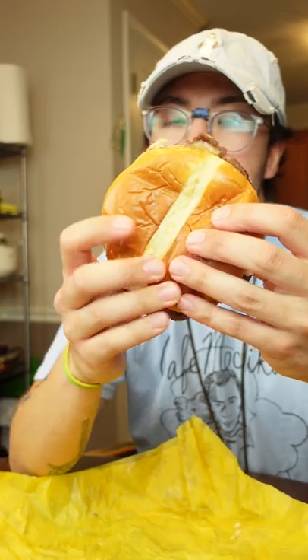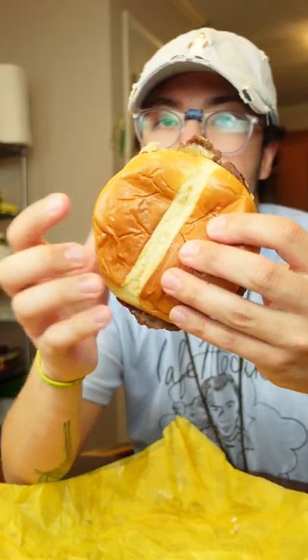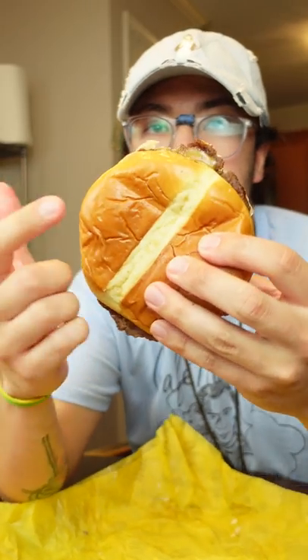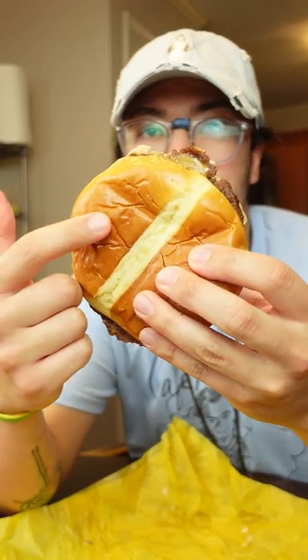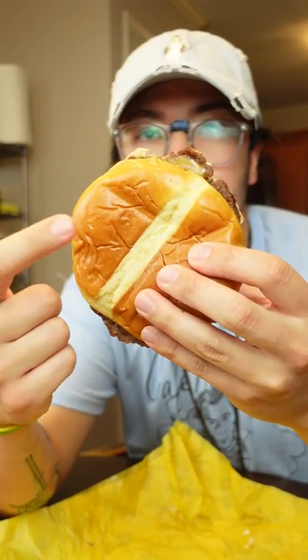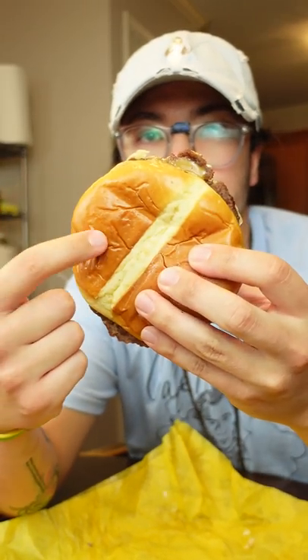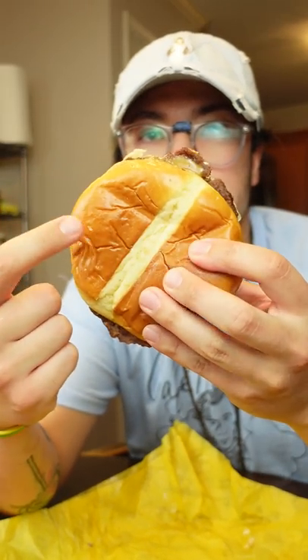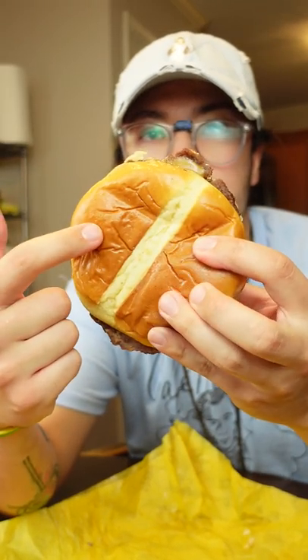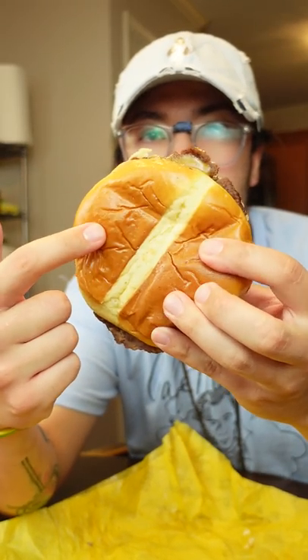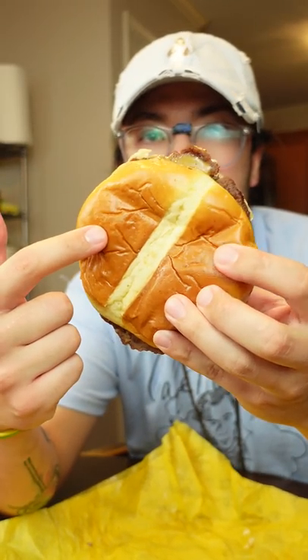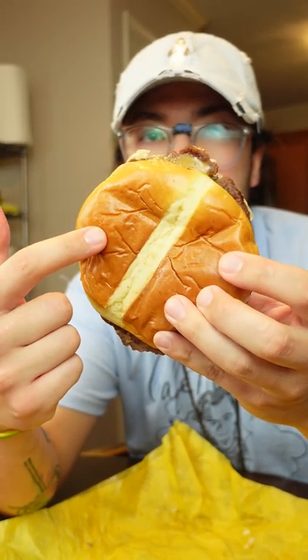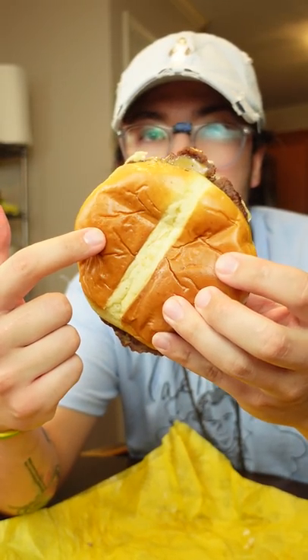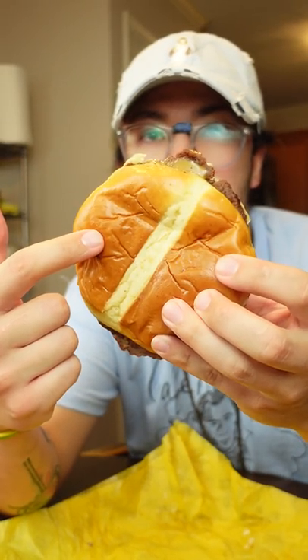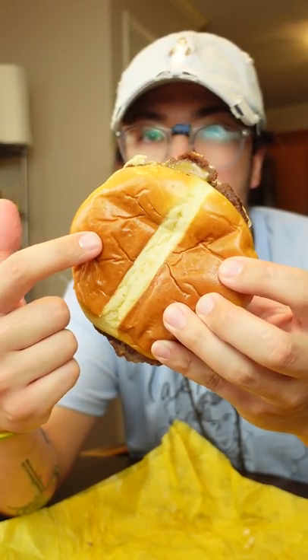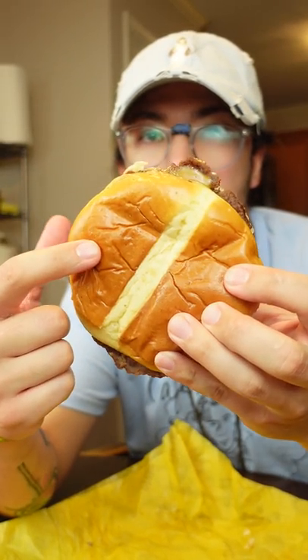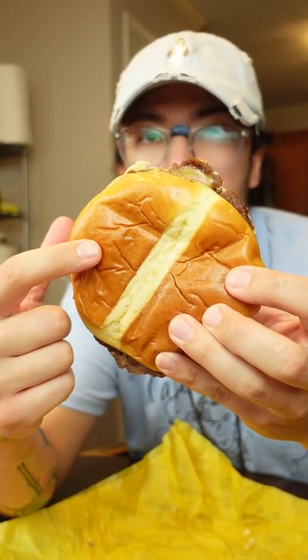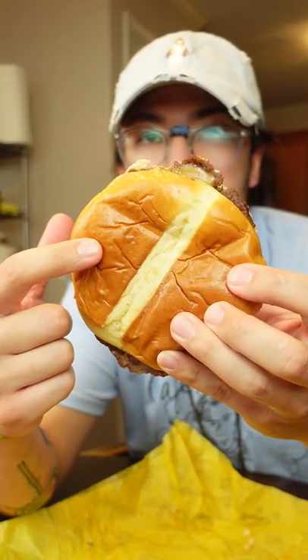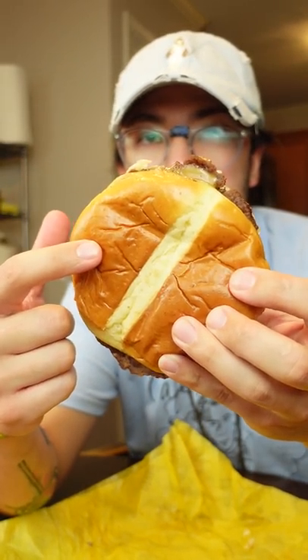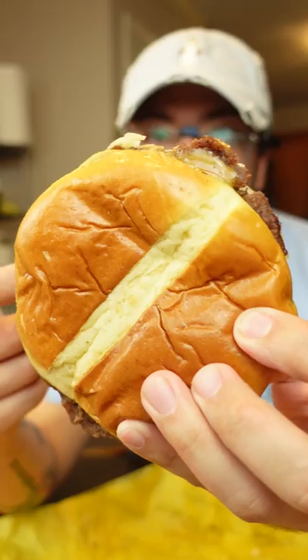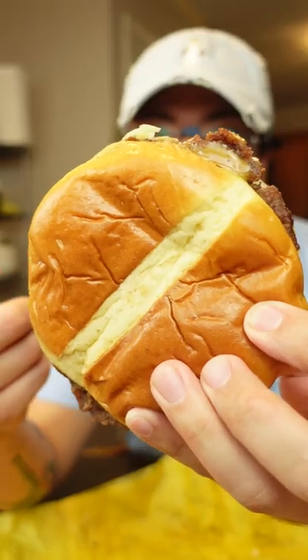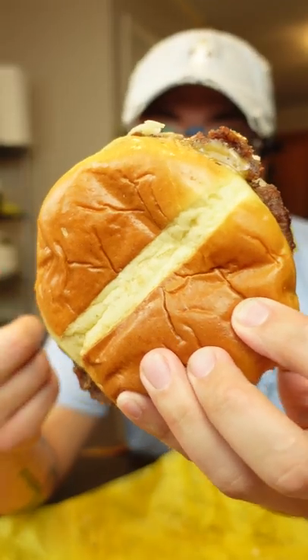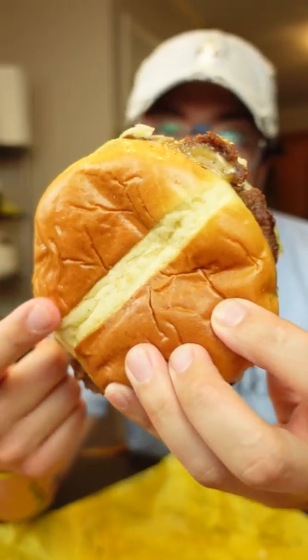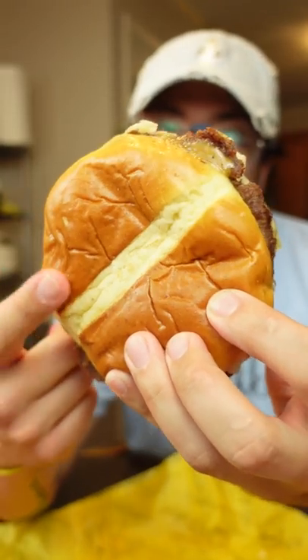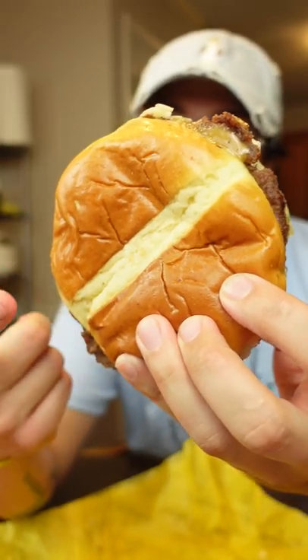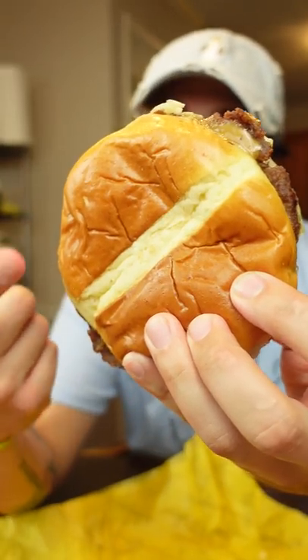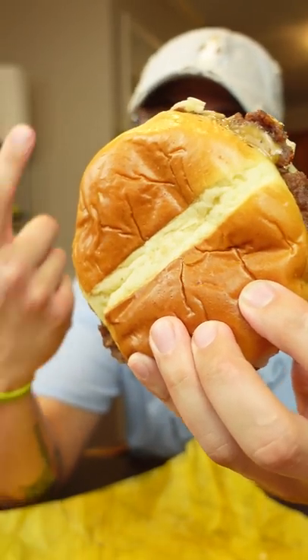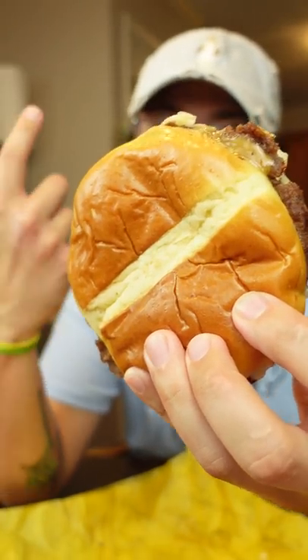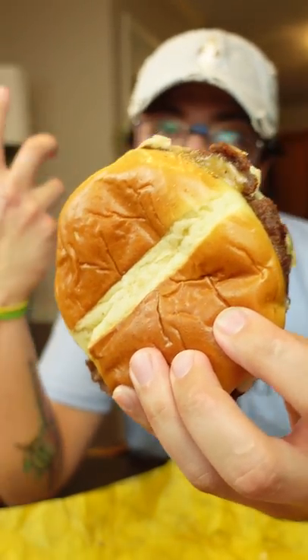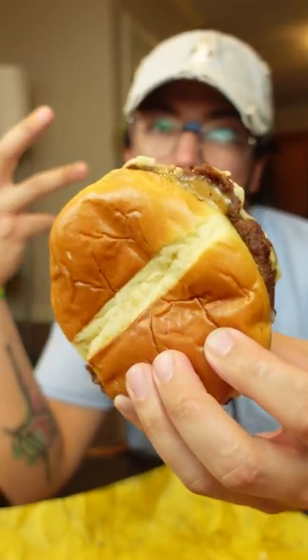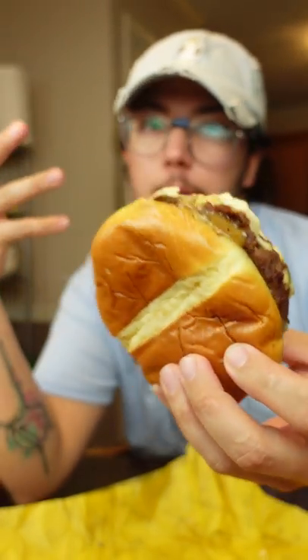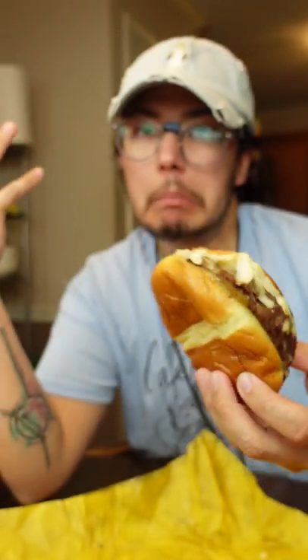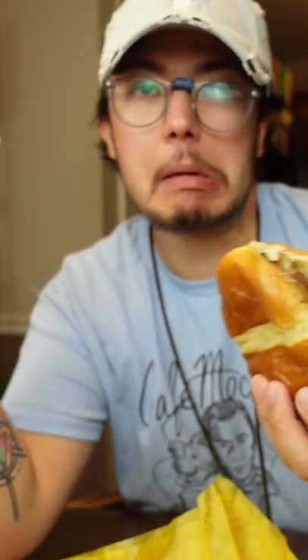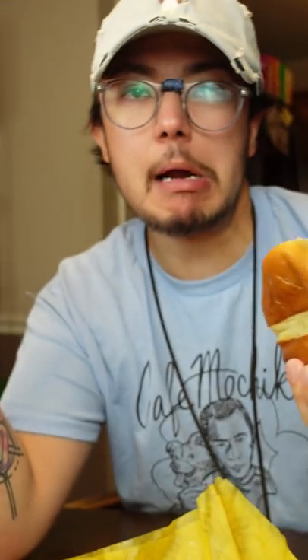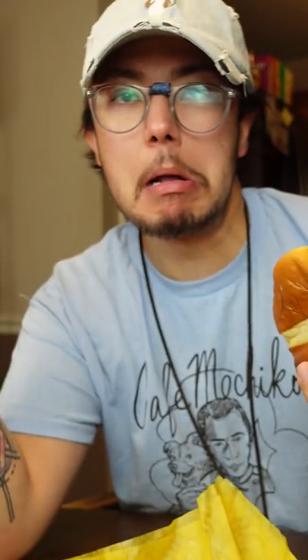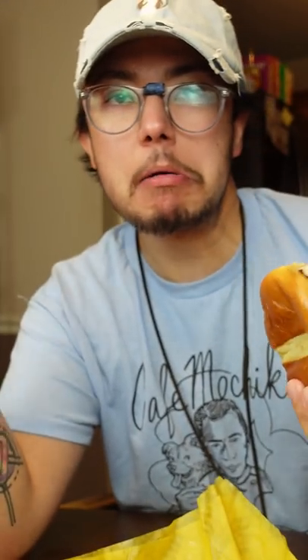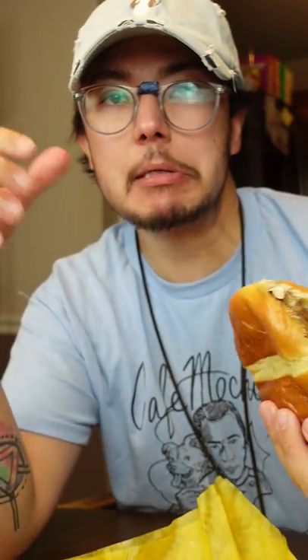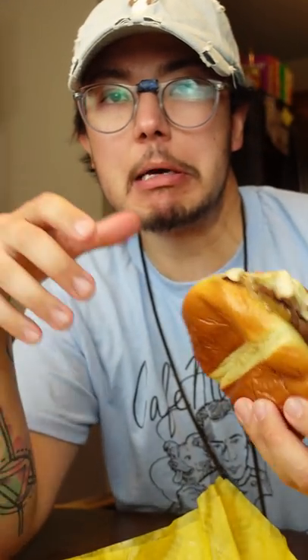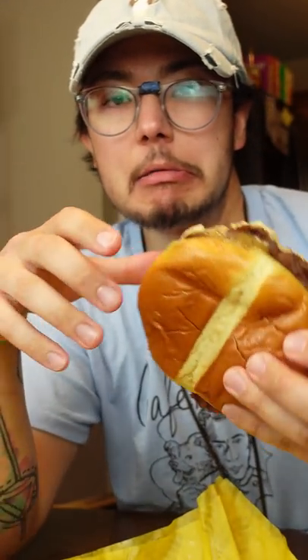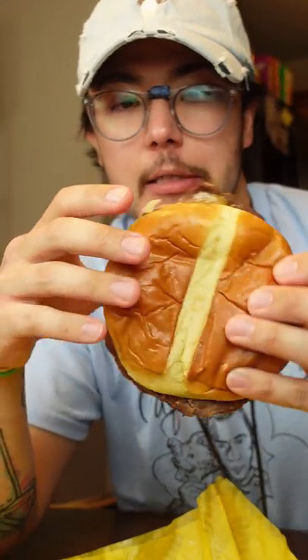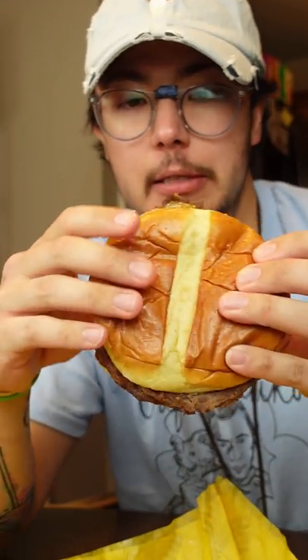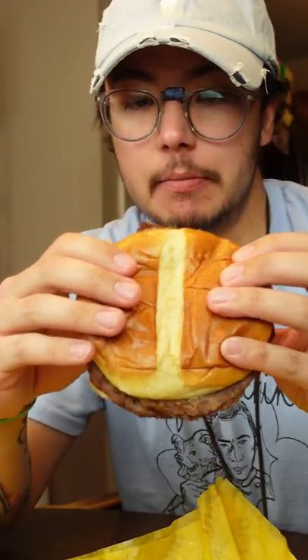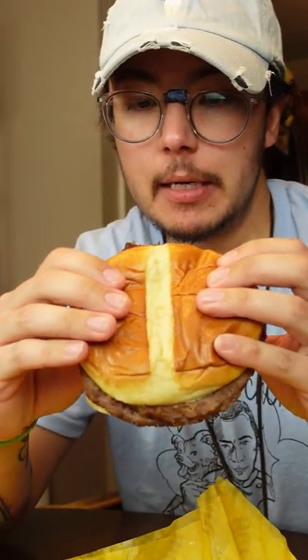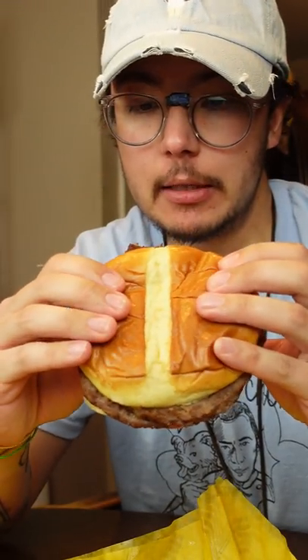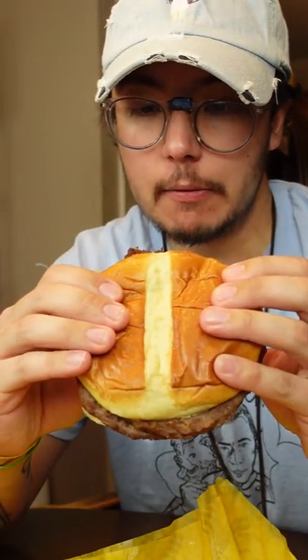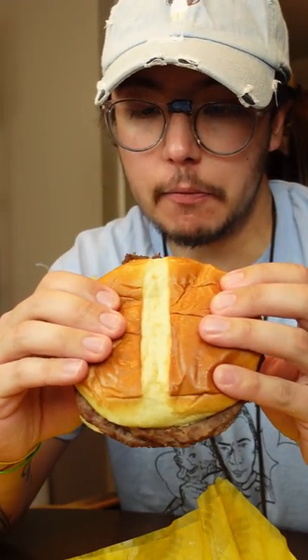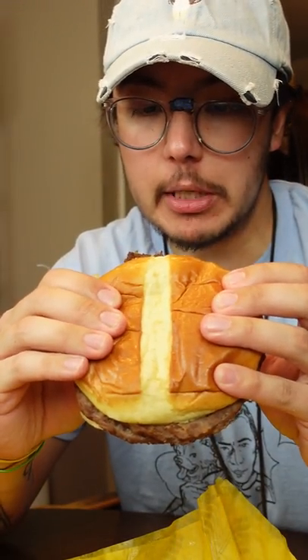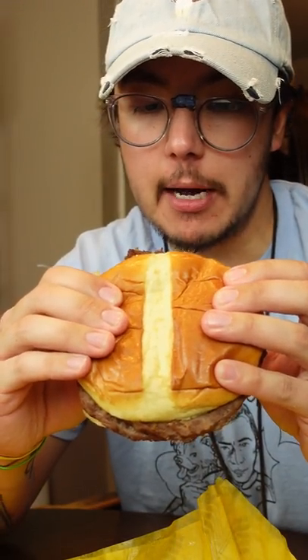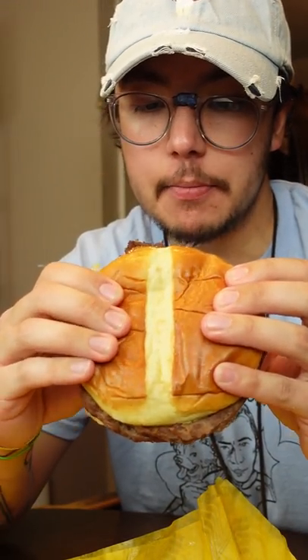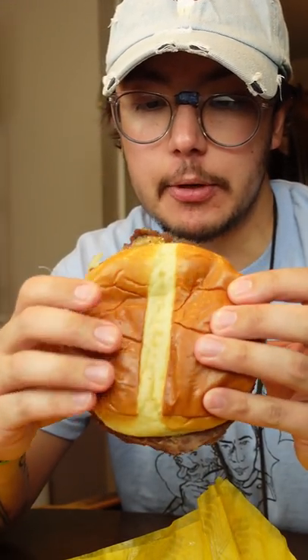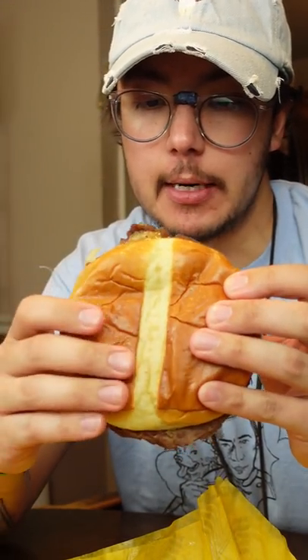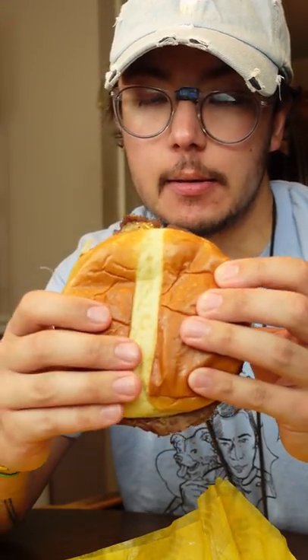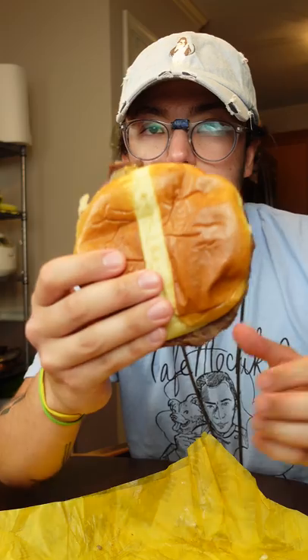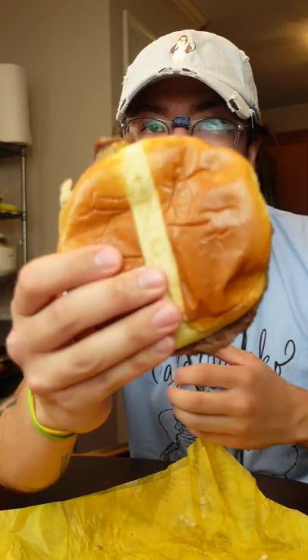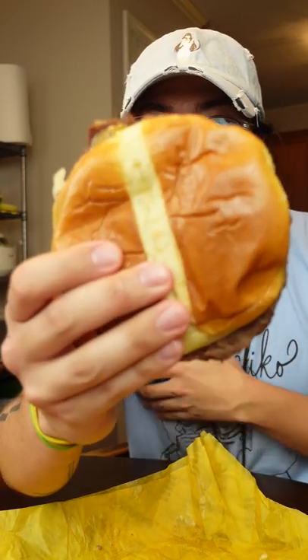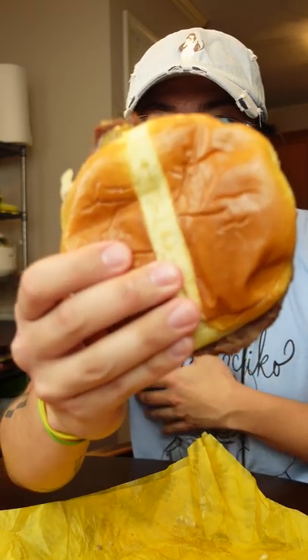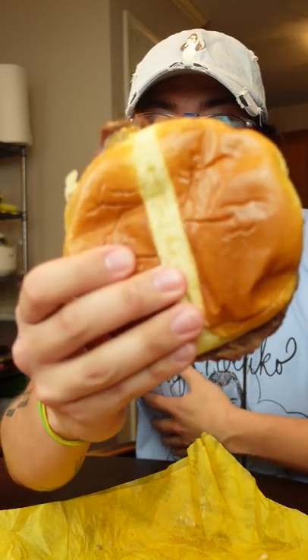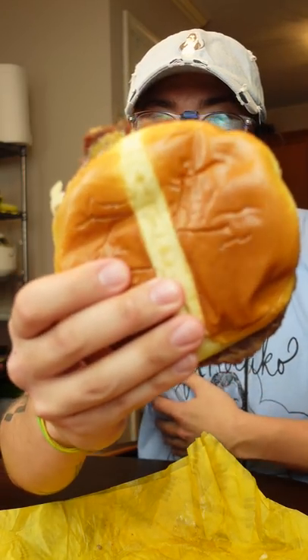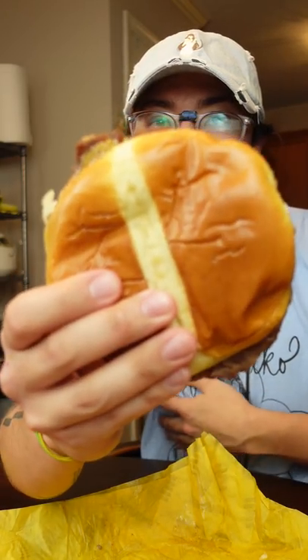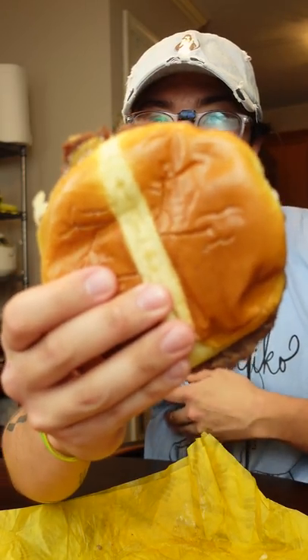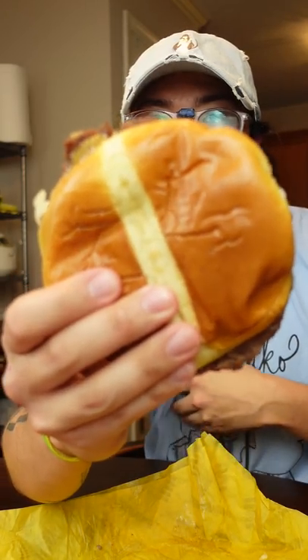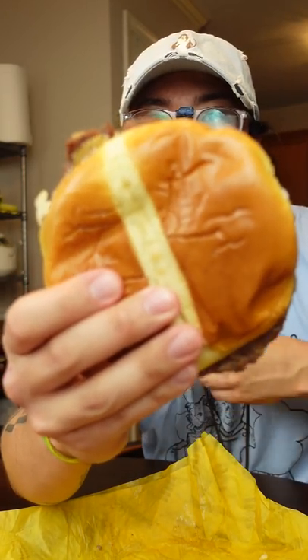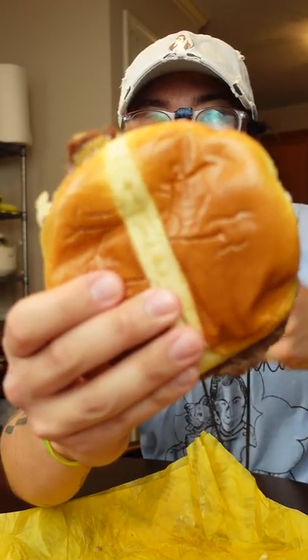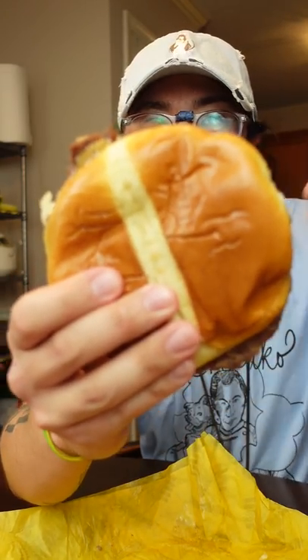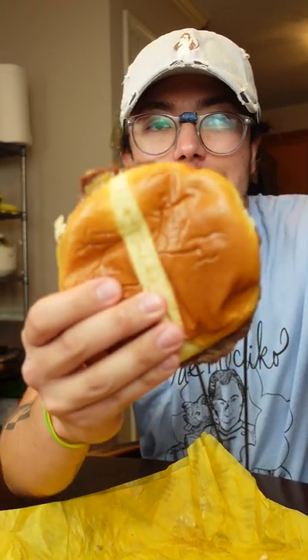They have like a brioche bun option. I just took that — I was like, I don't know, it sounds good to me. It's a free upgrade. Let's give this bad boy a taste.